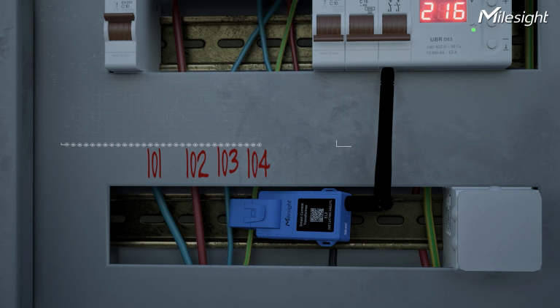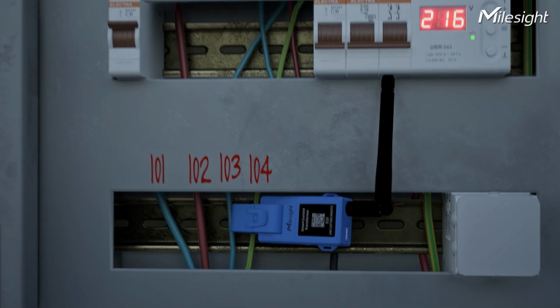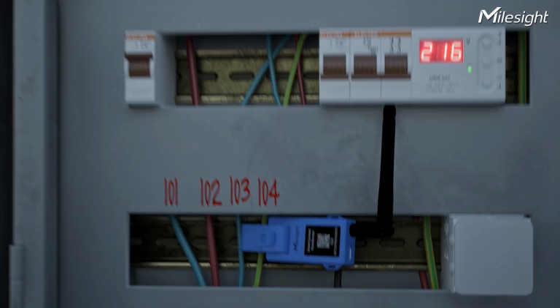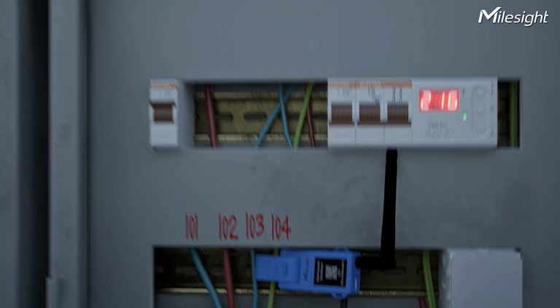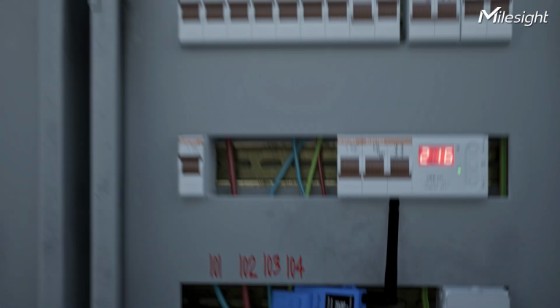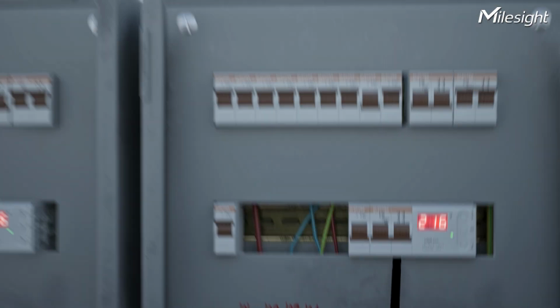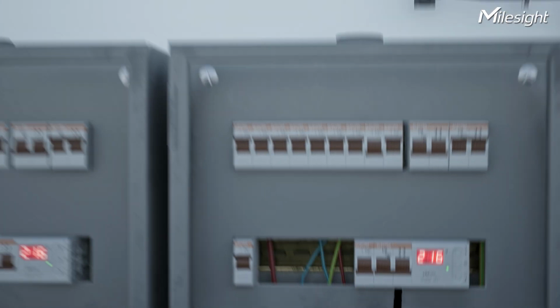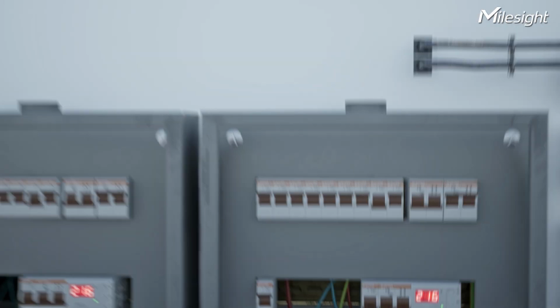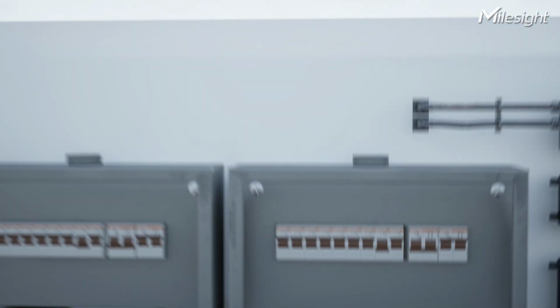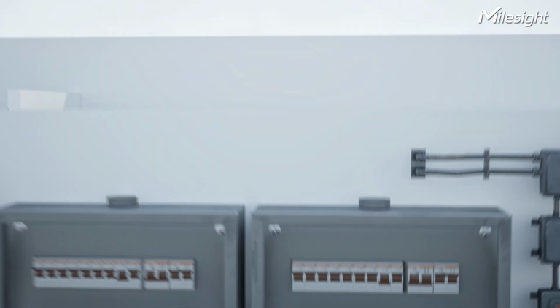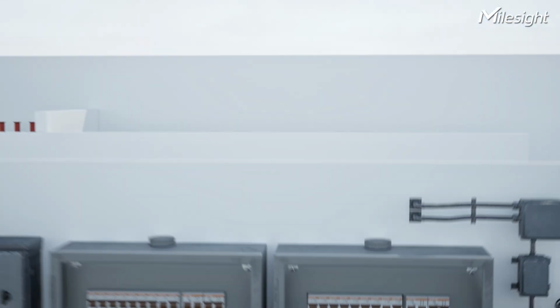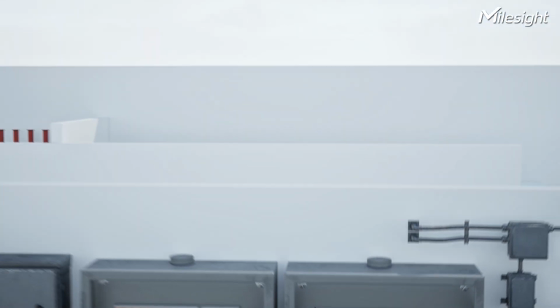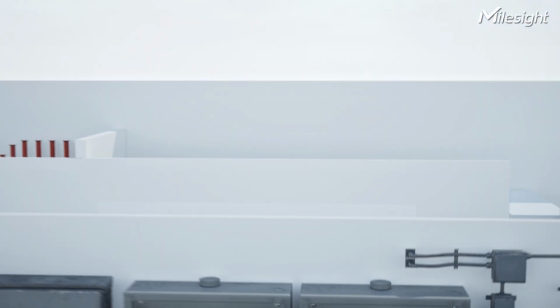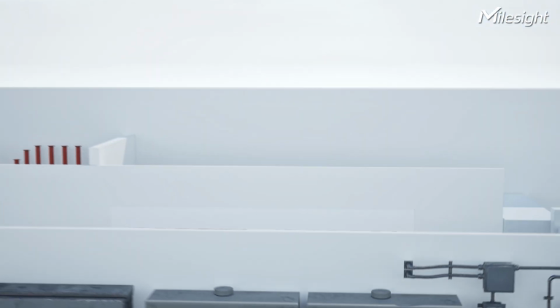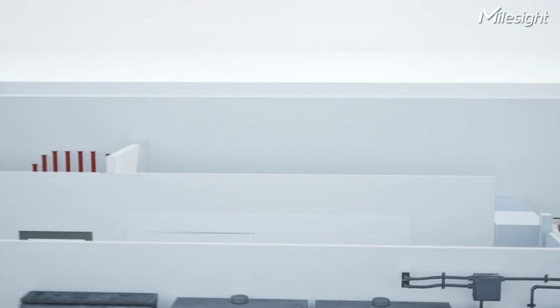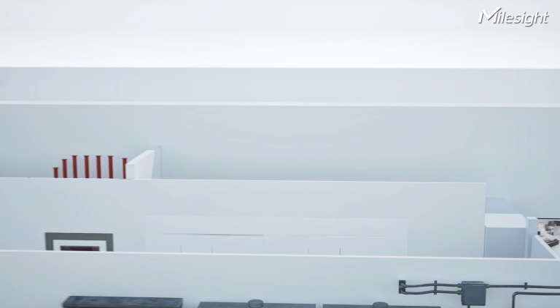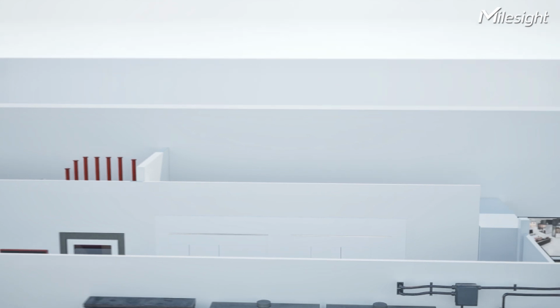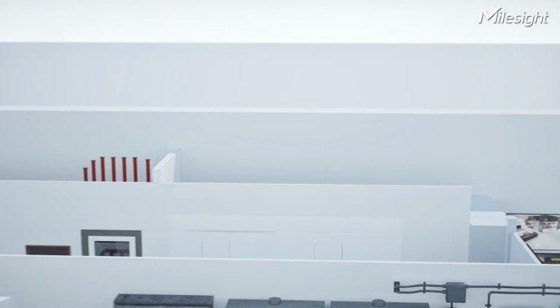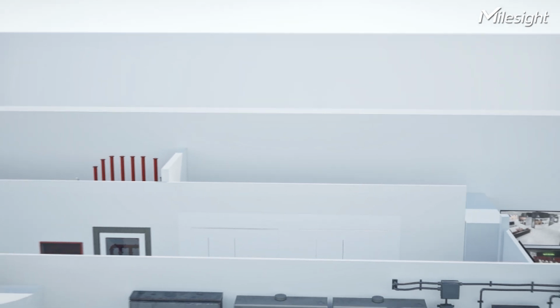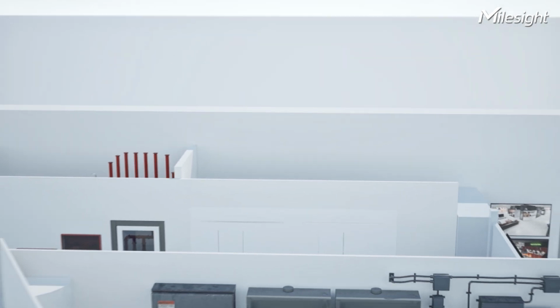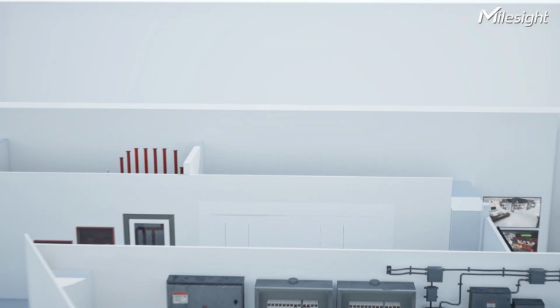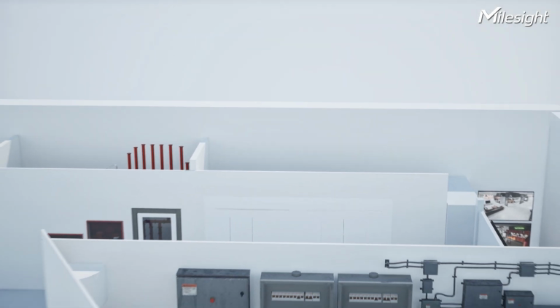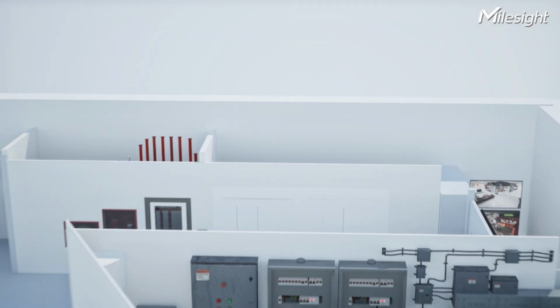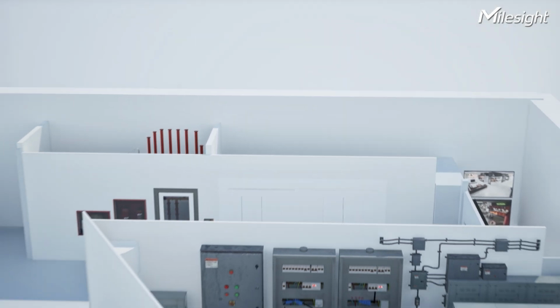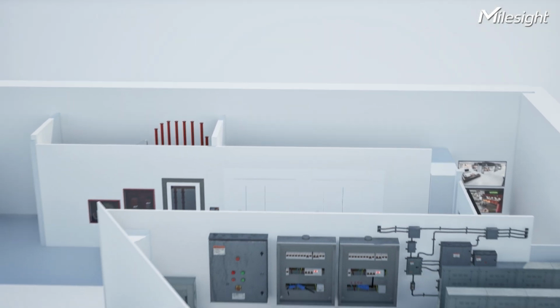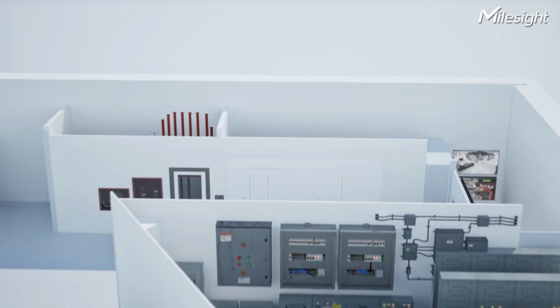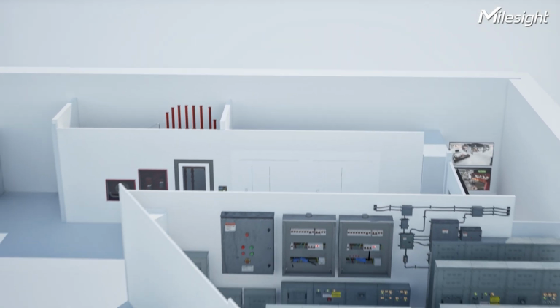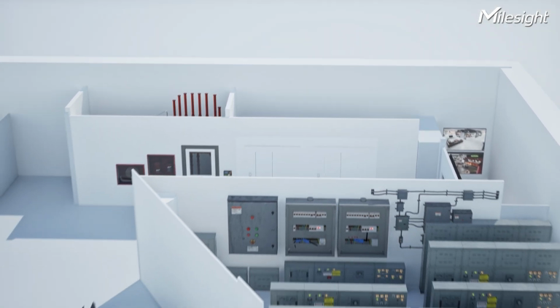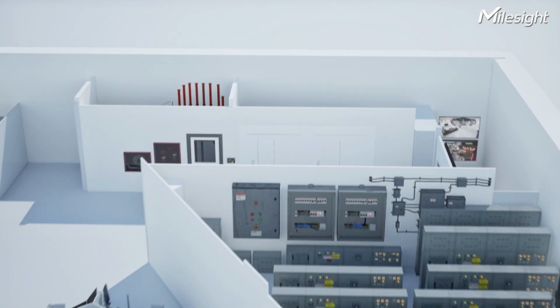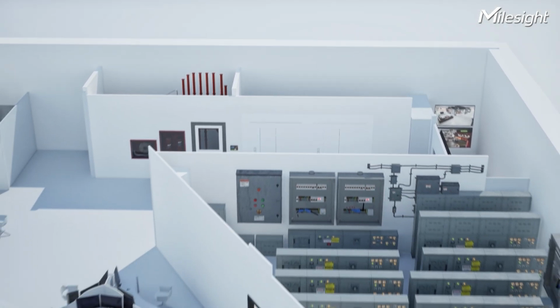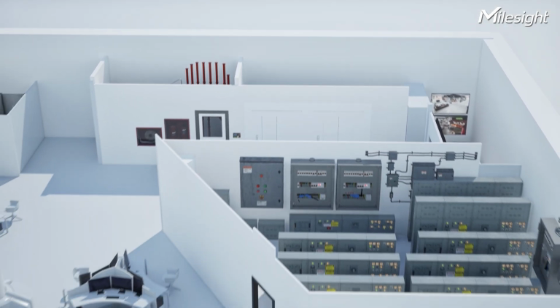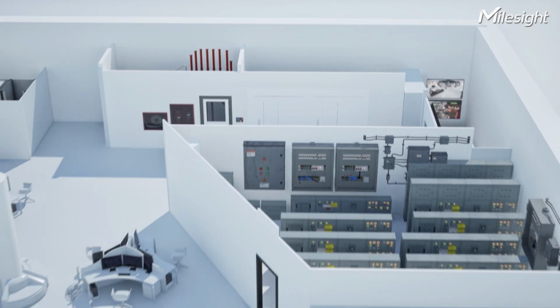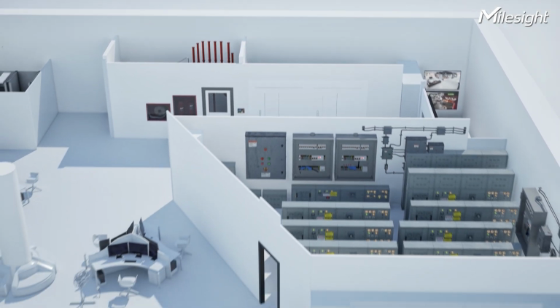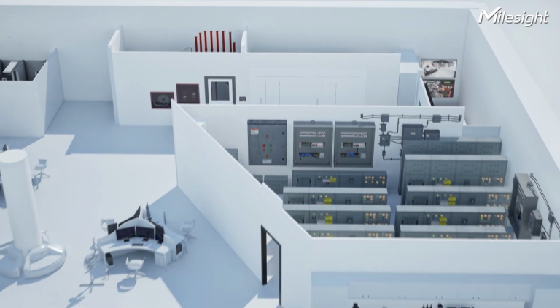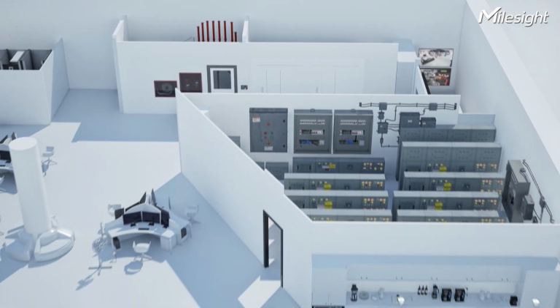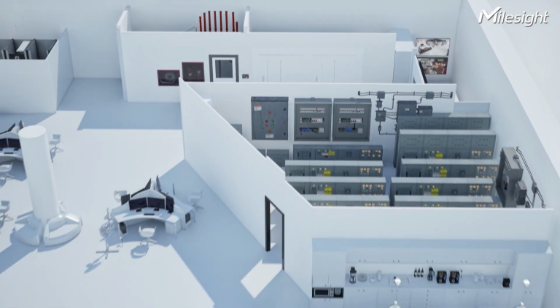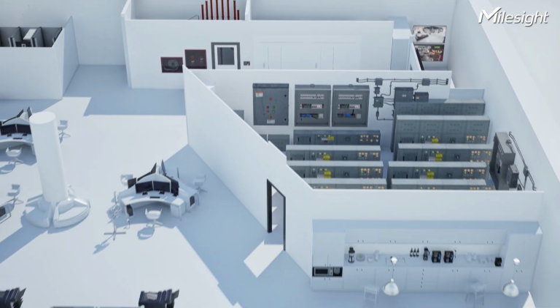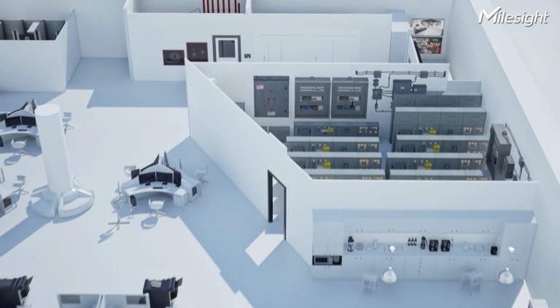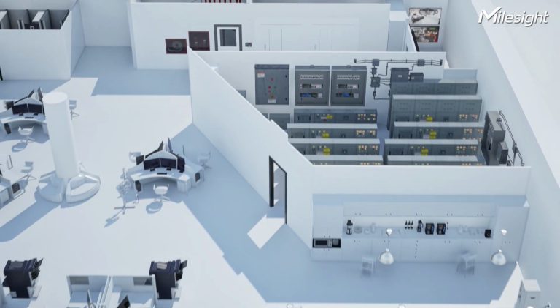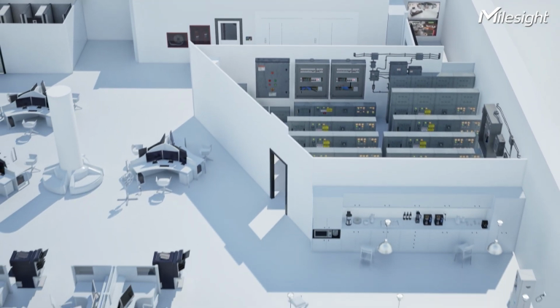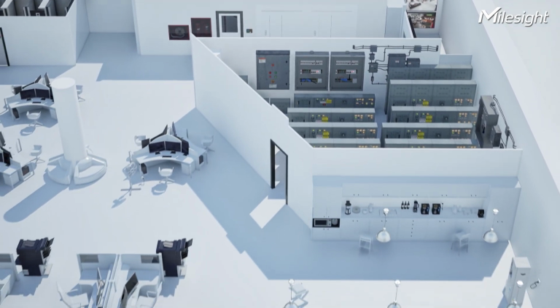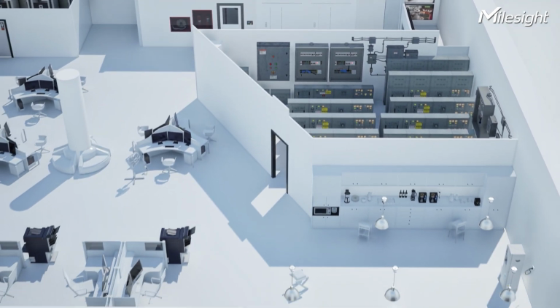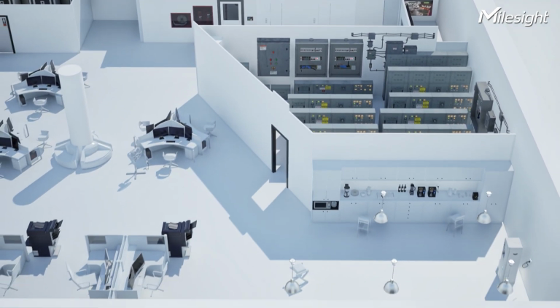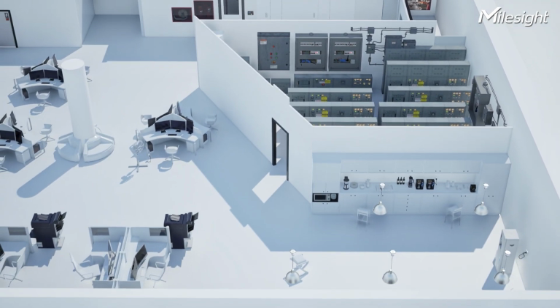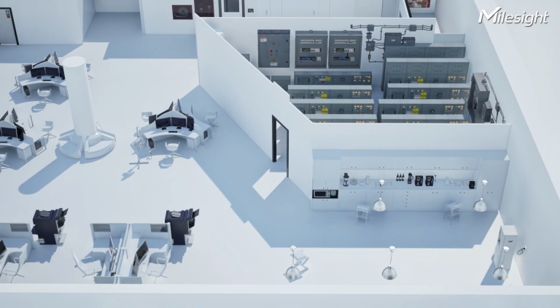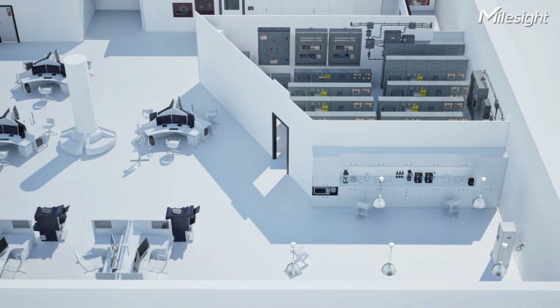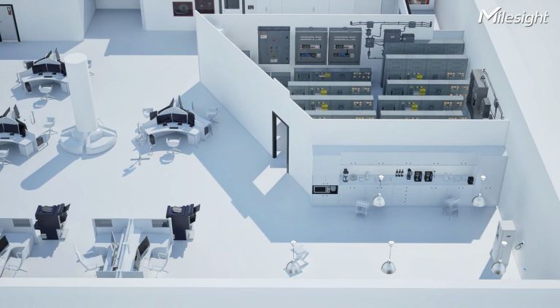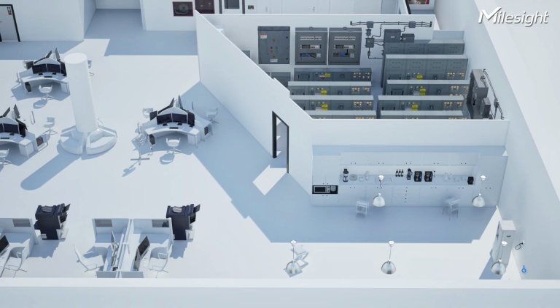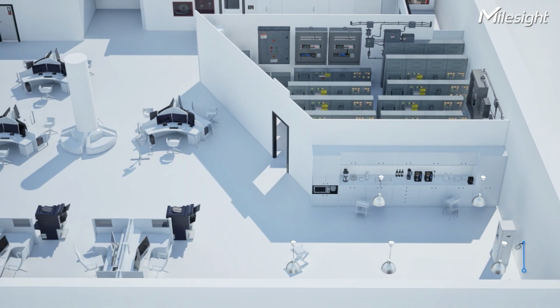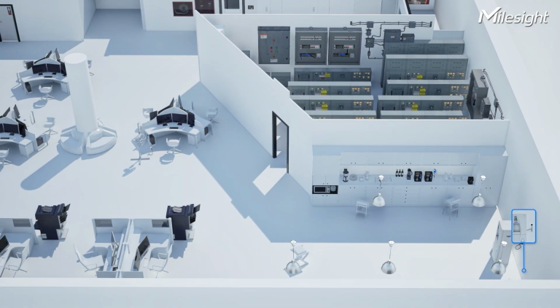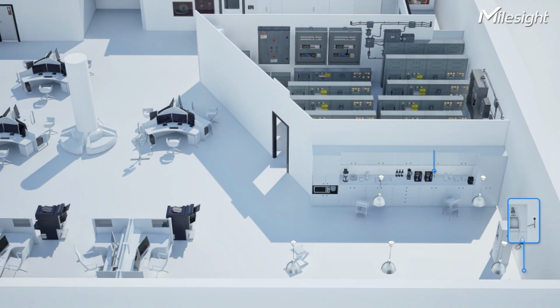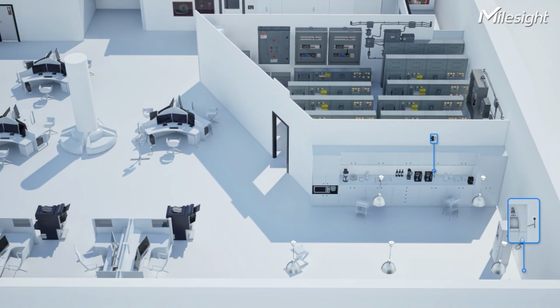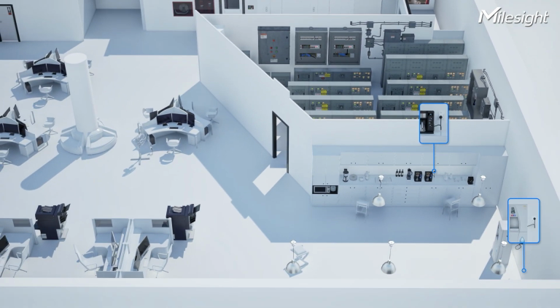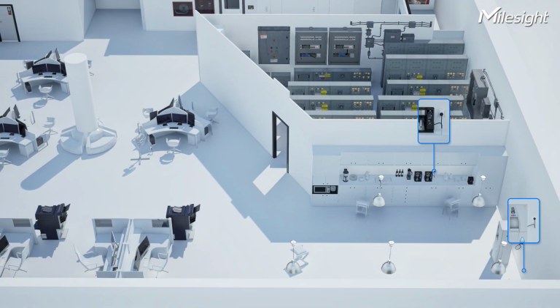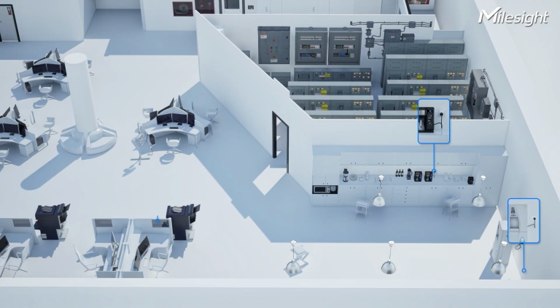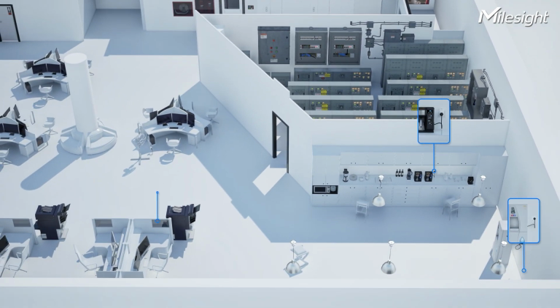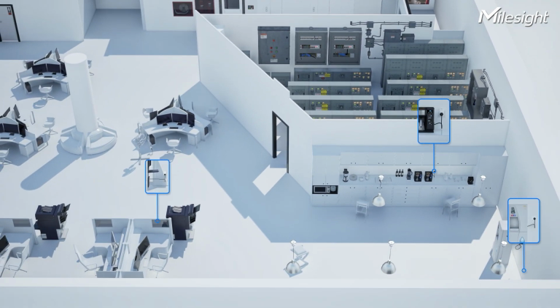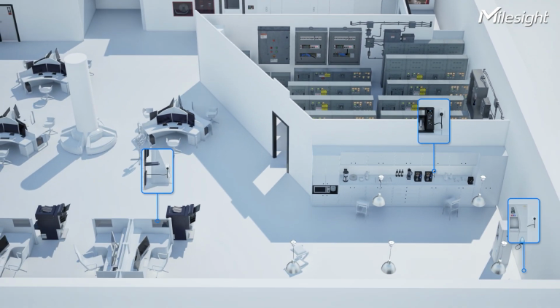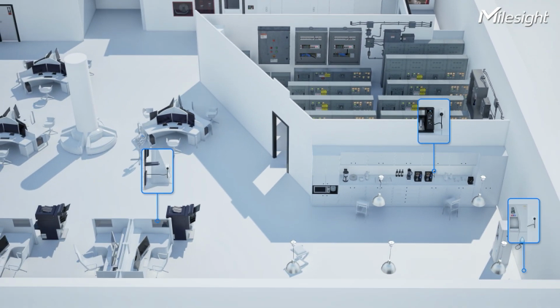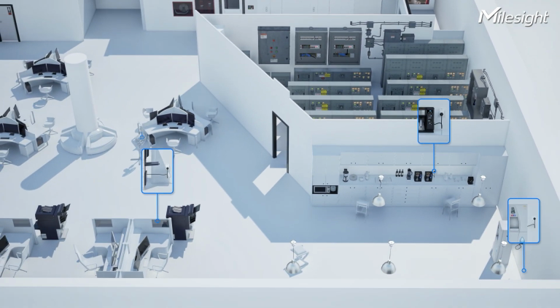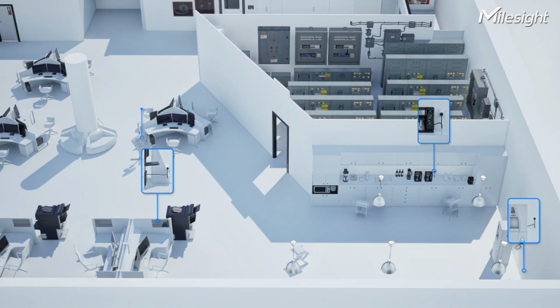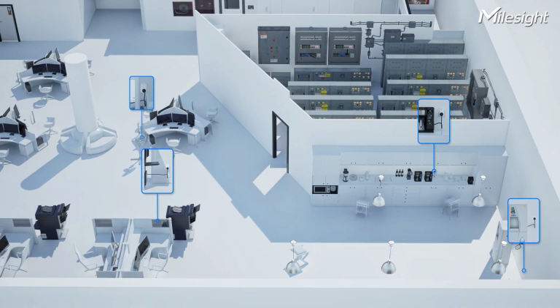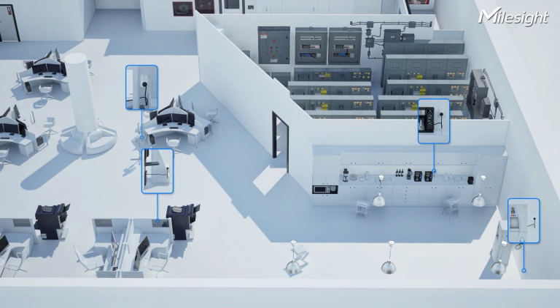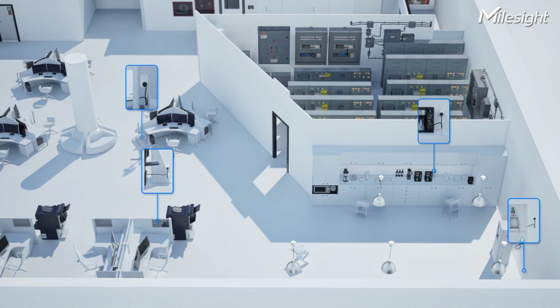Furthermore, you can track the power usage of specific devices accurately and use power management strategies to save energy.